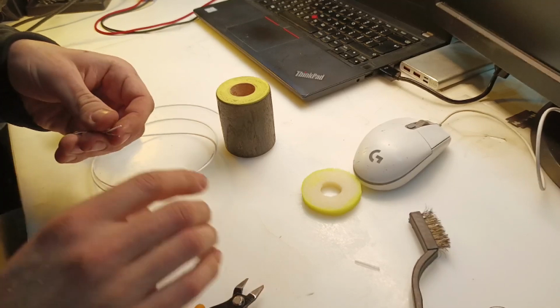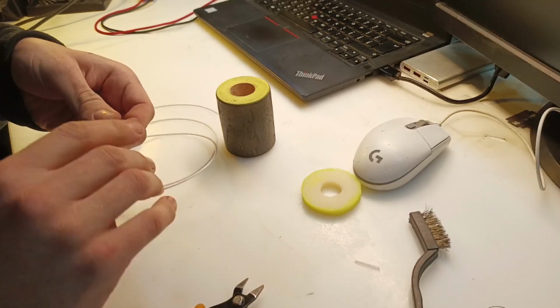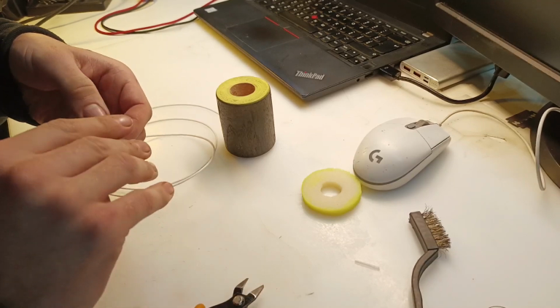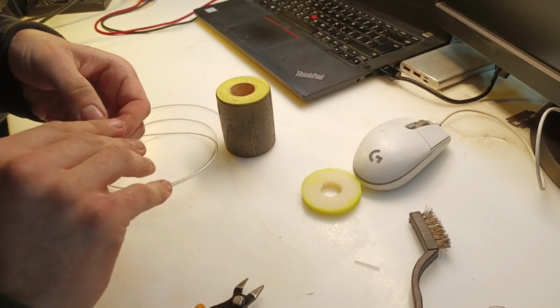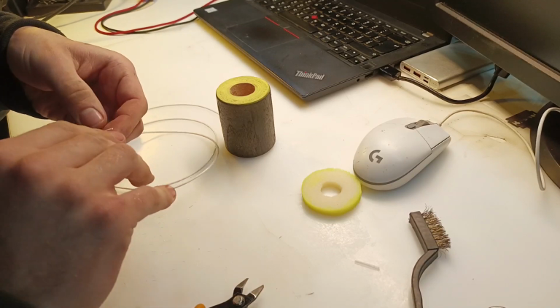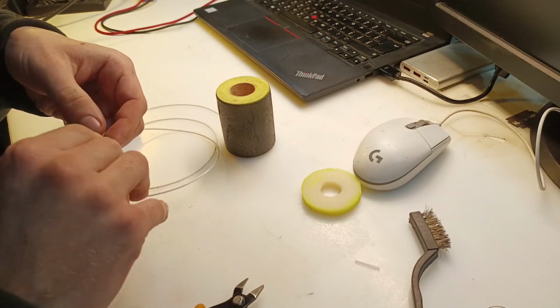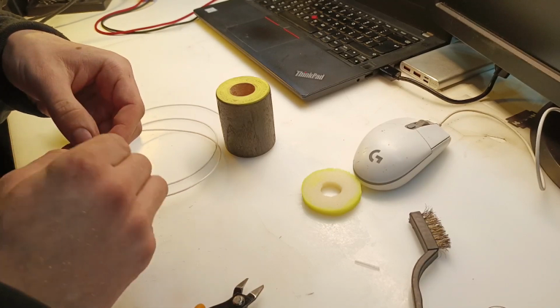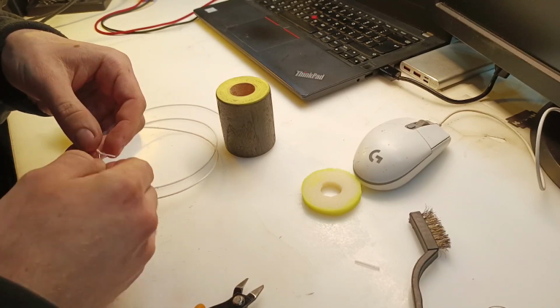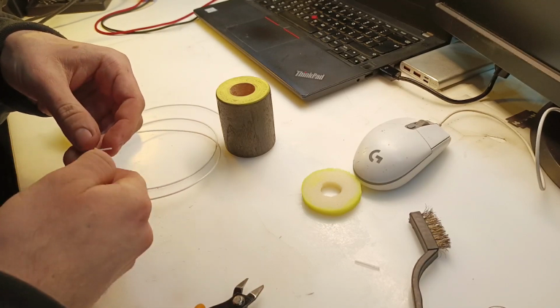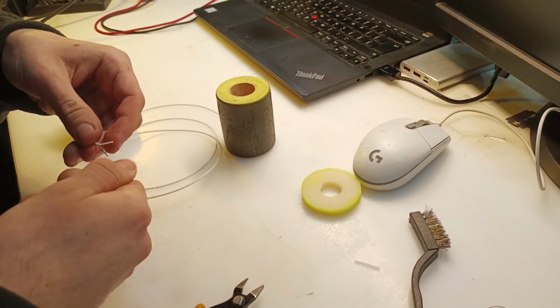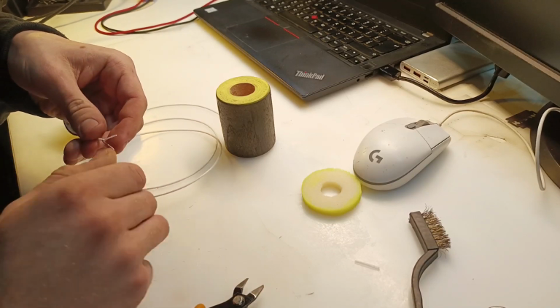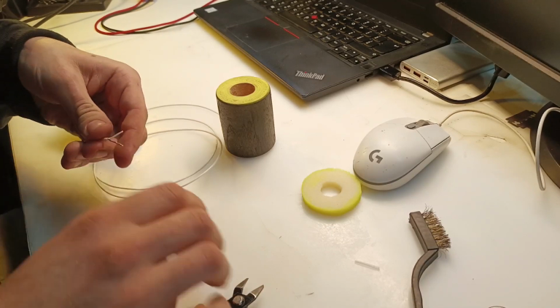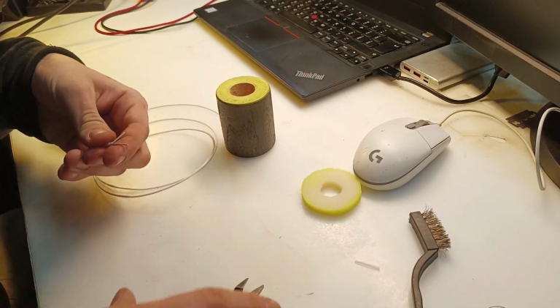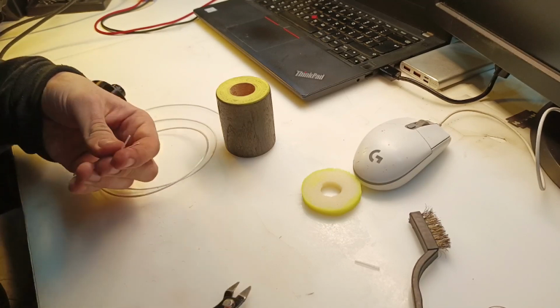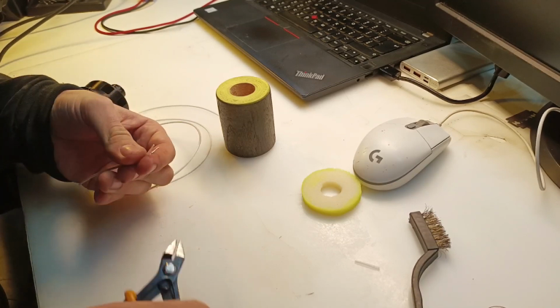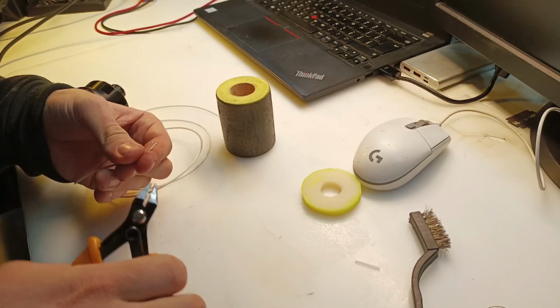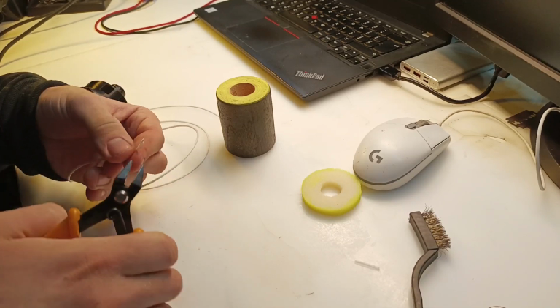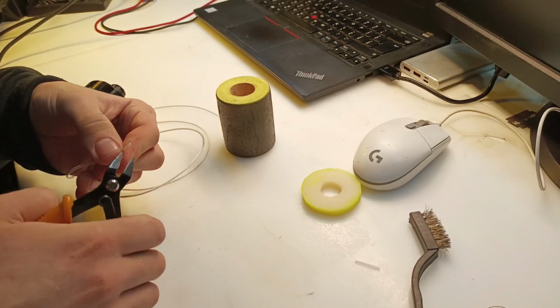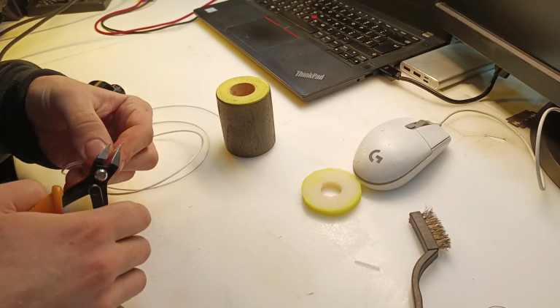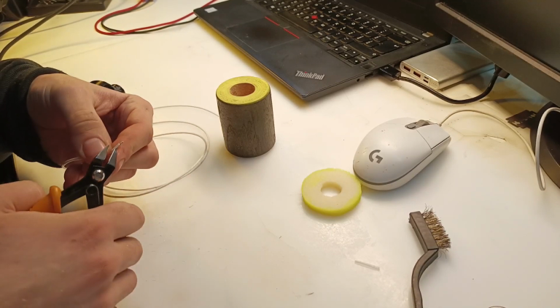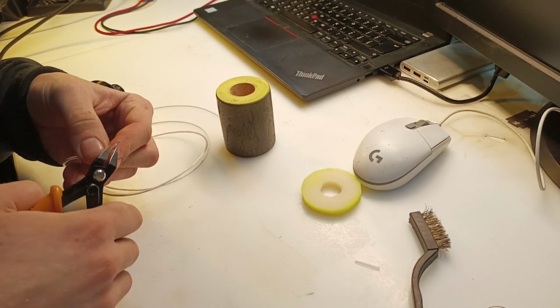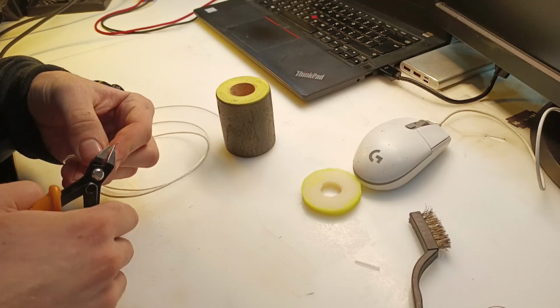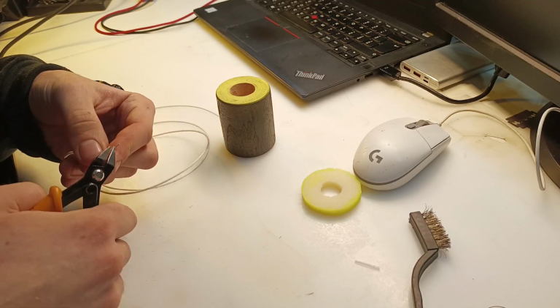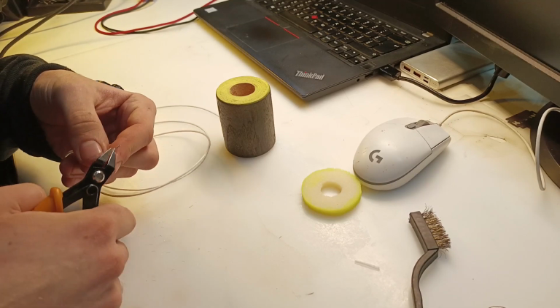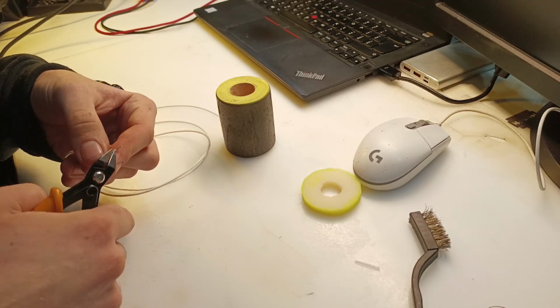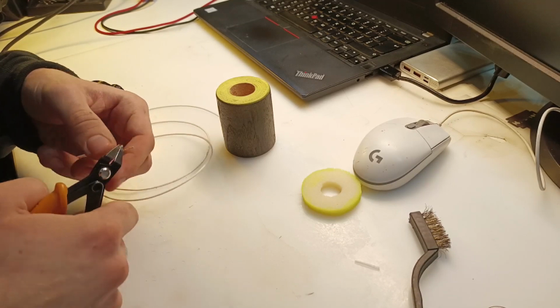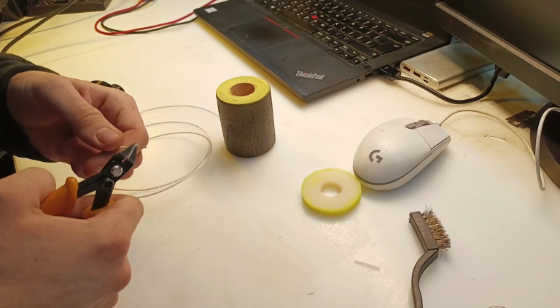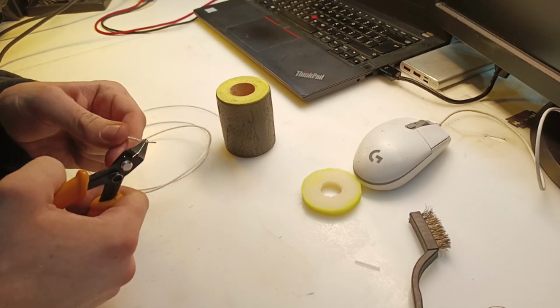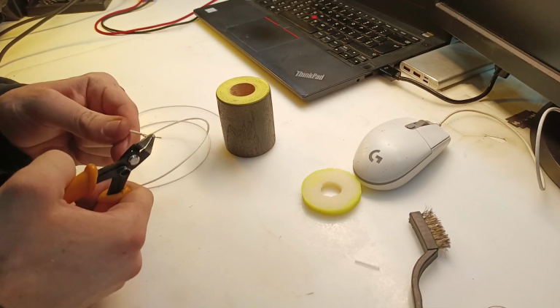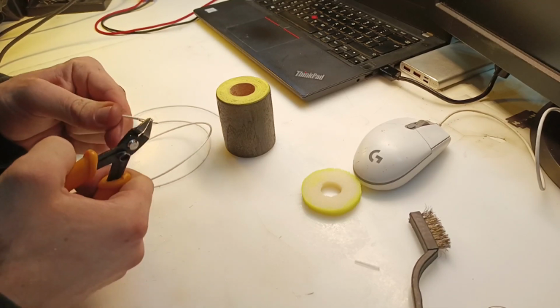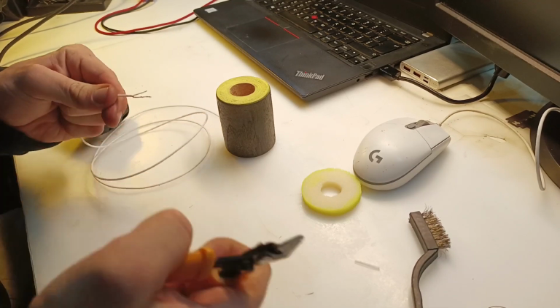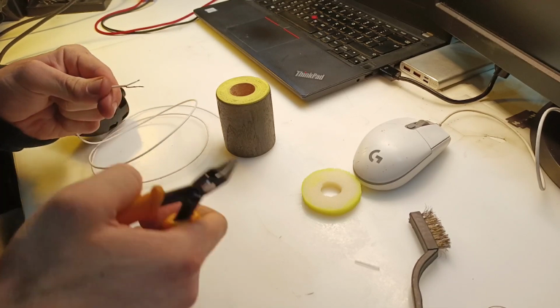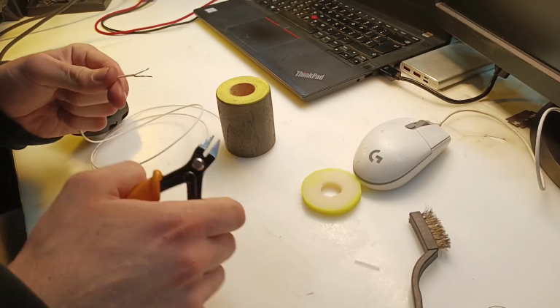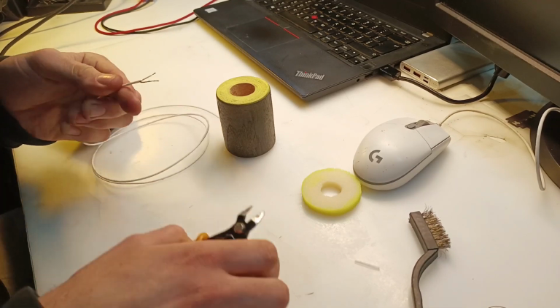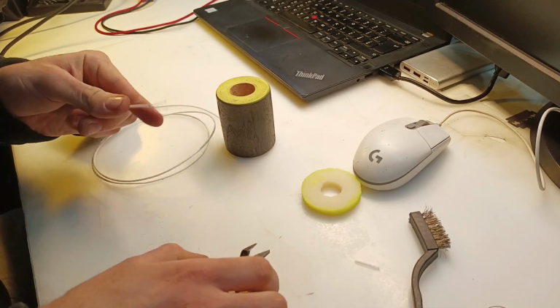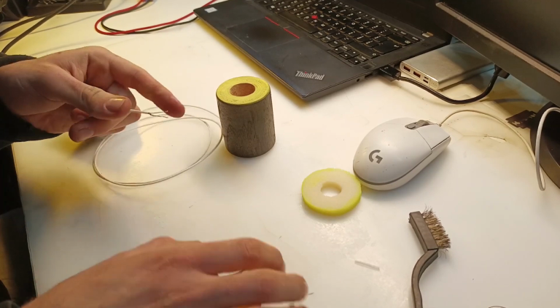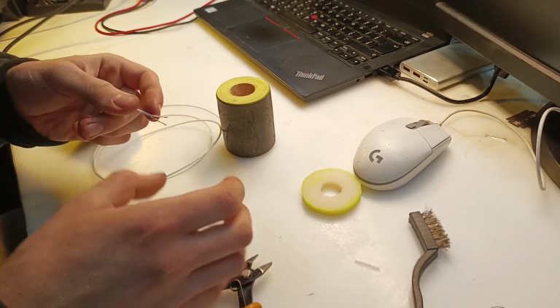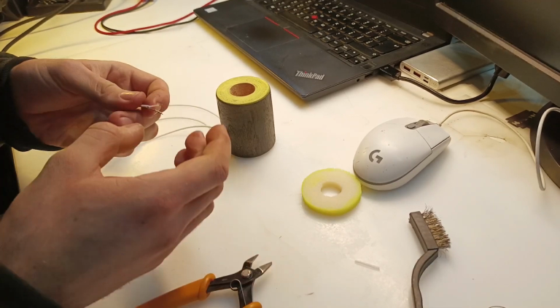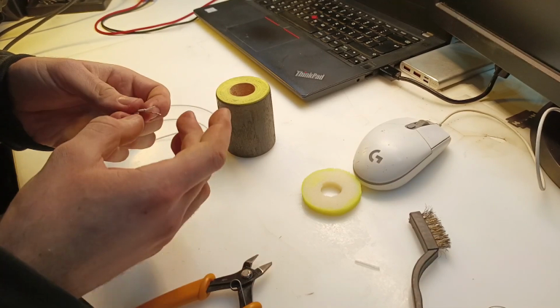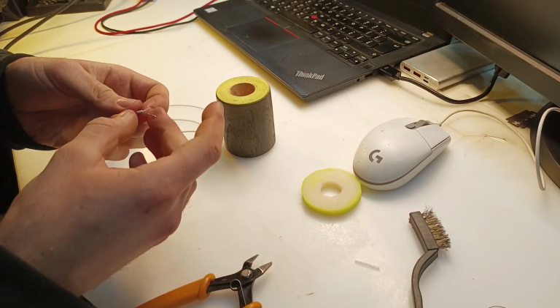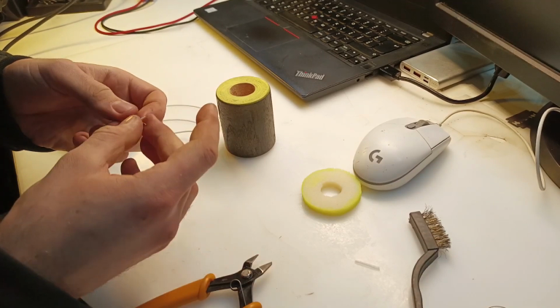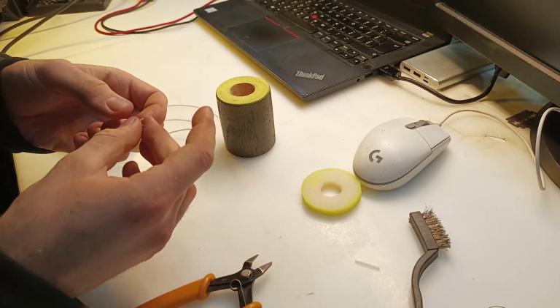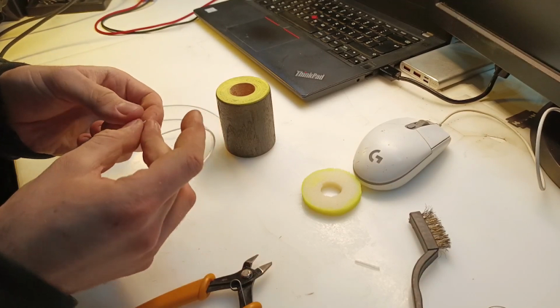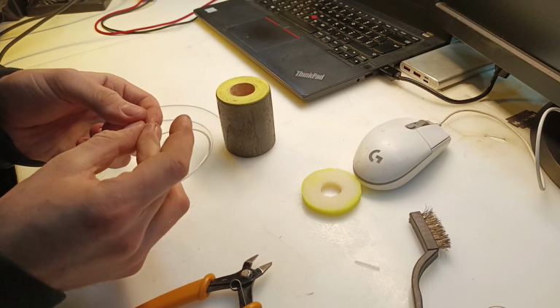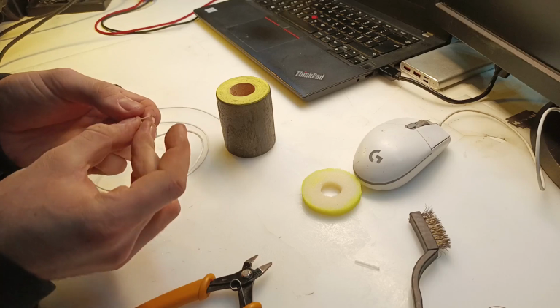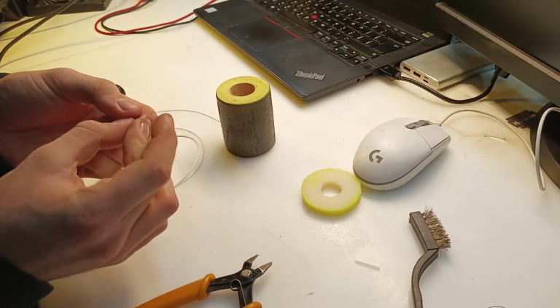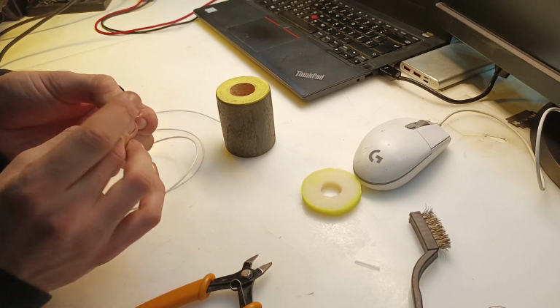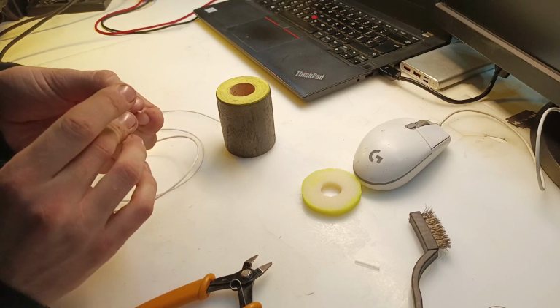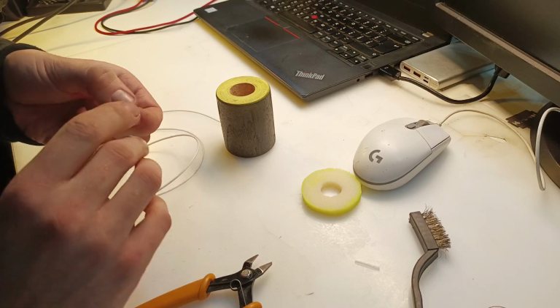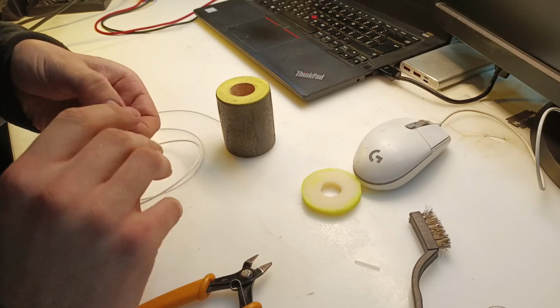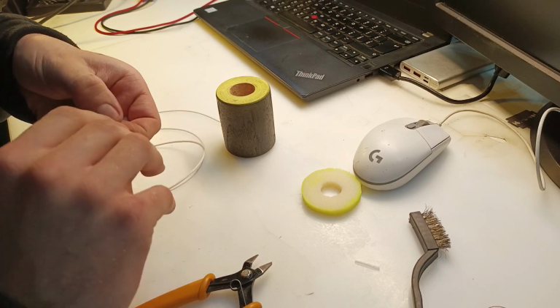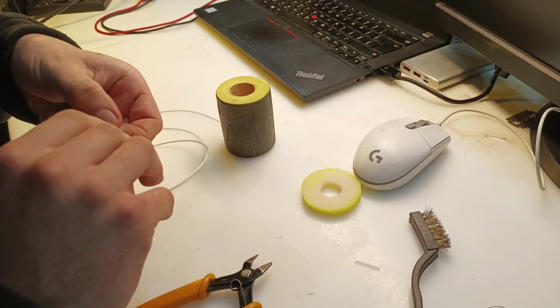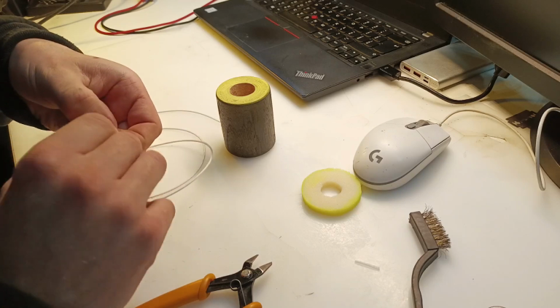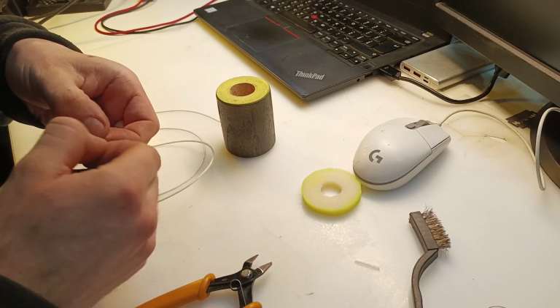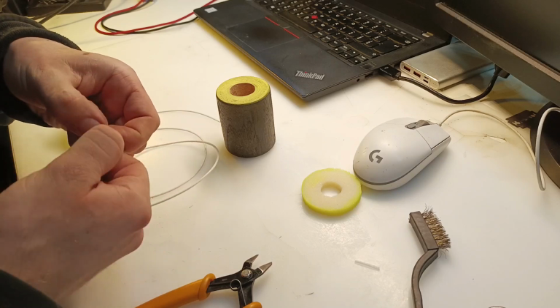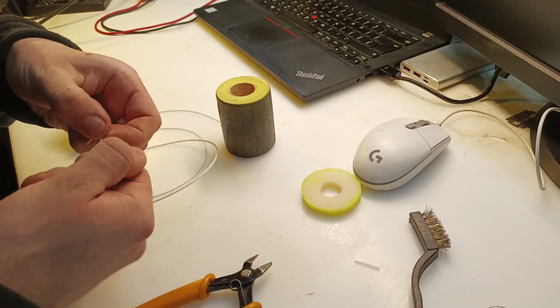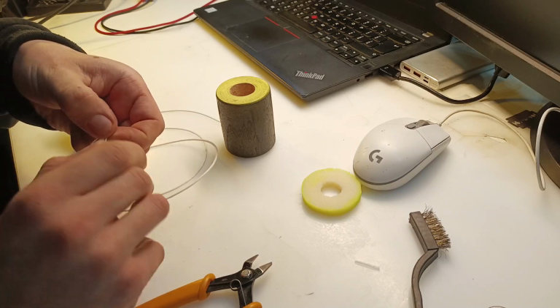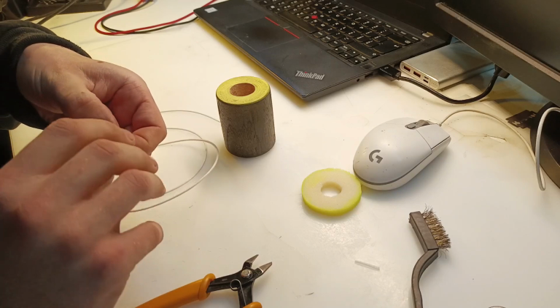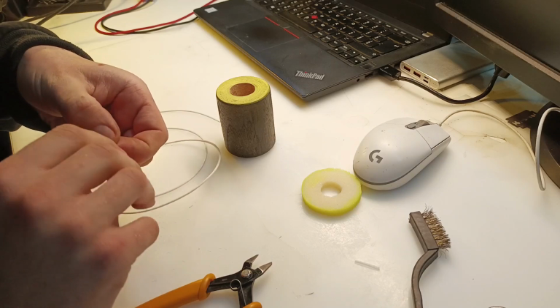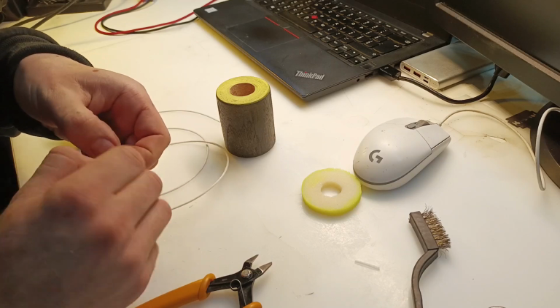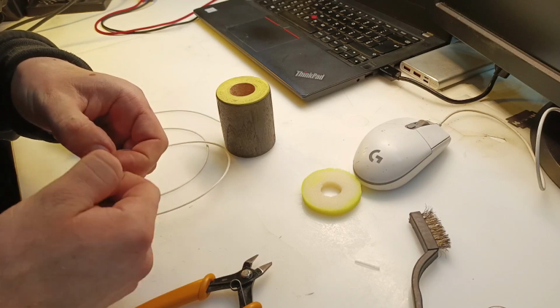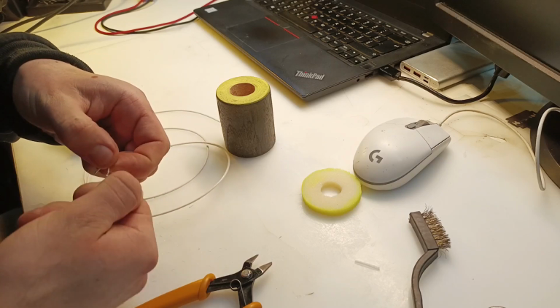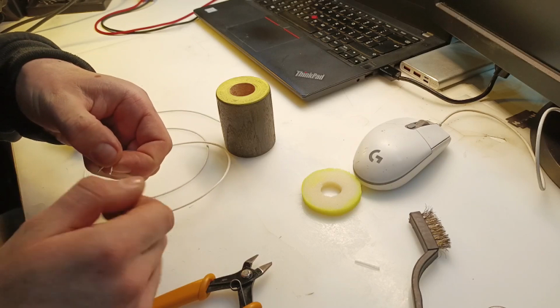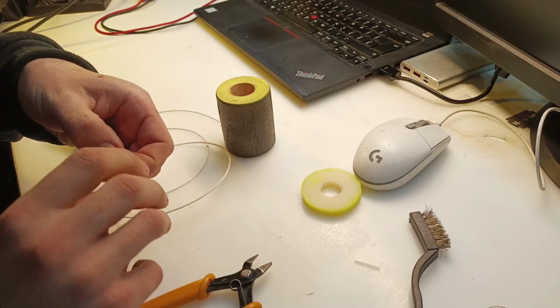Speaking of which, I'm using this high quality teflon coaxial cable for no specific reason at all. I just like it and I have some to spare.